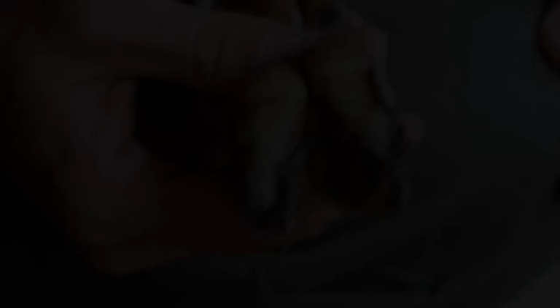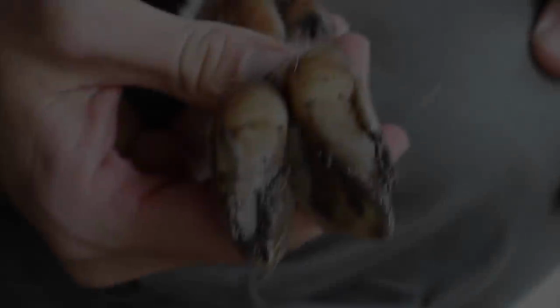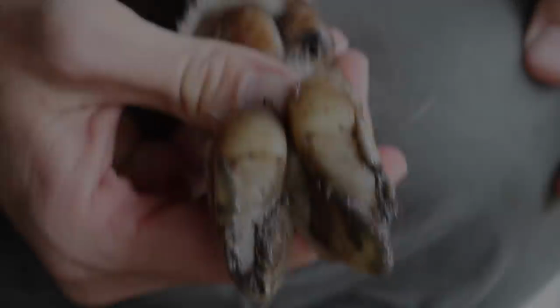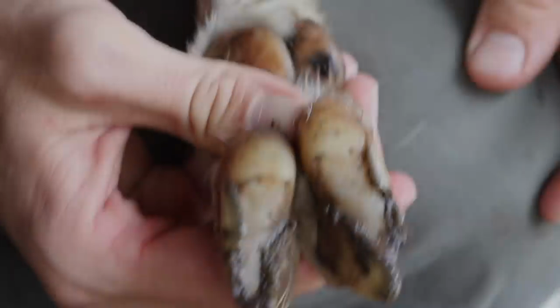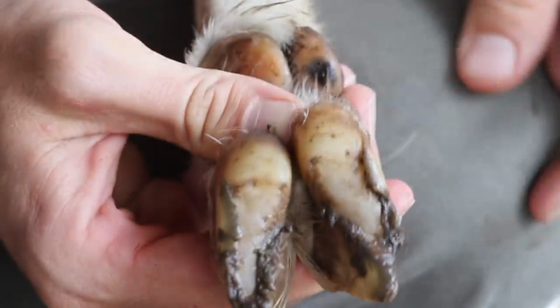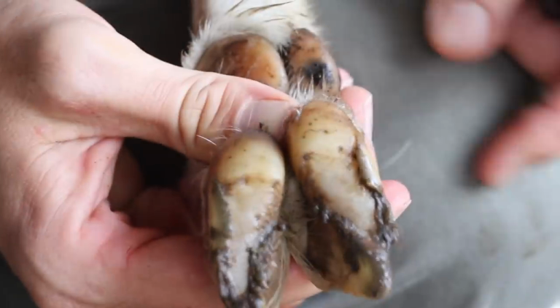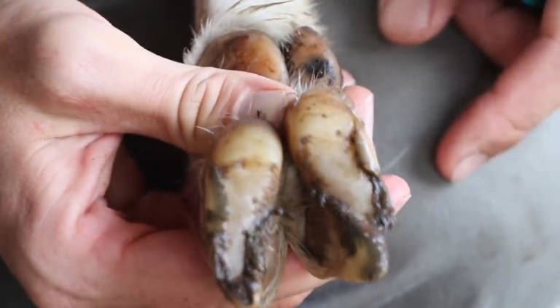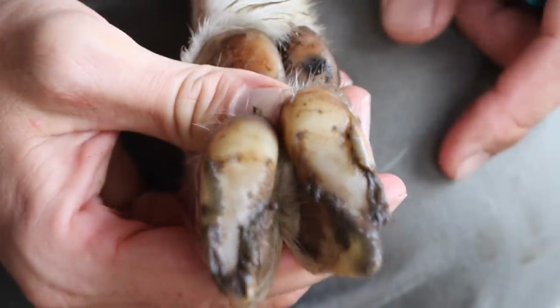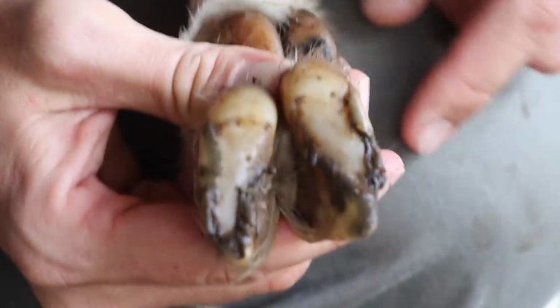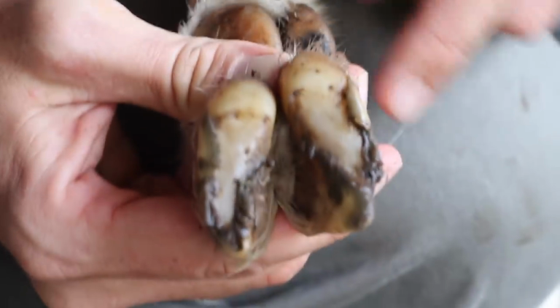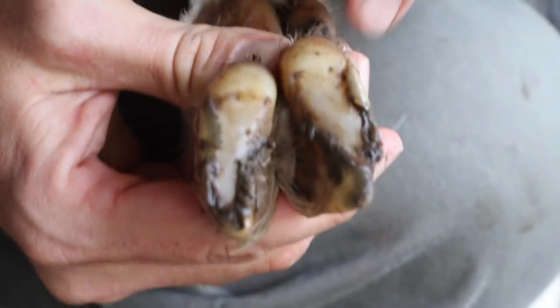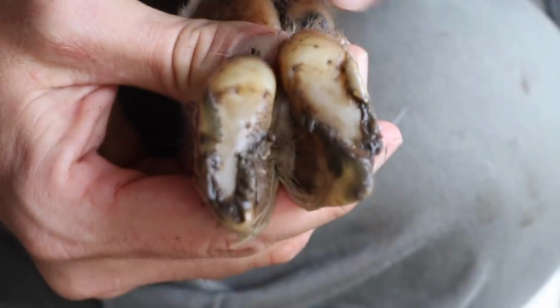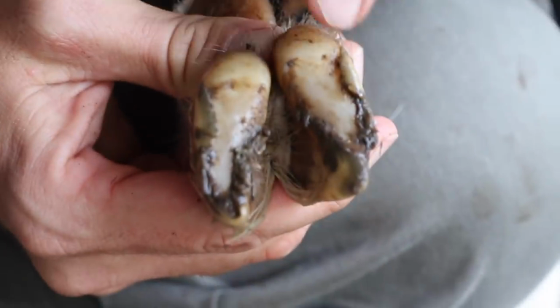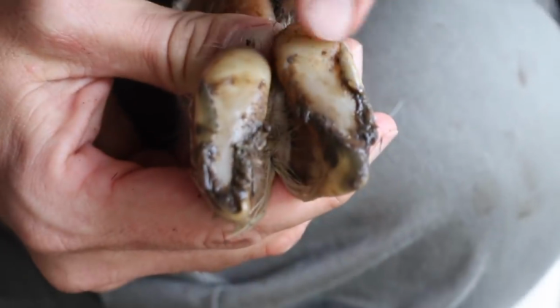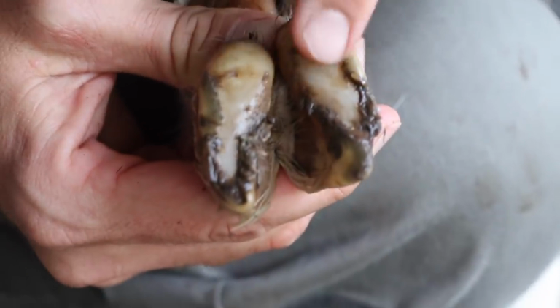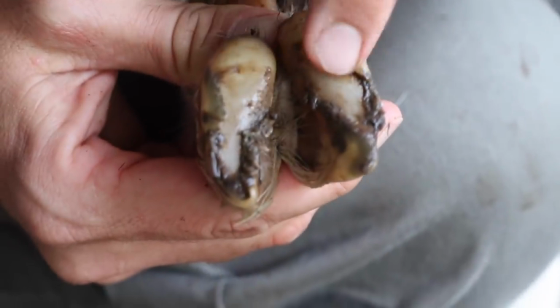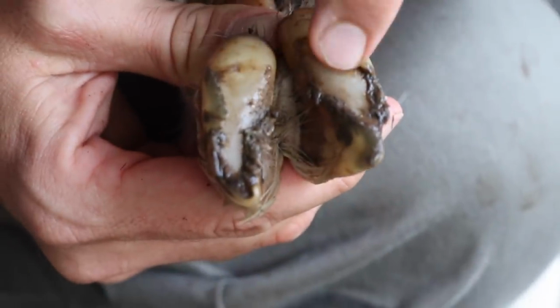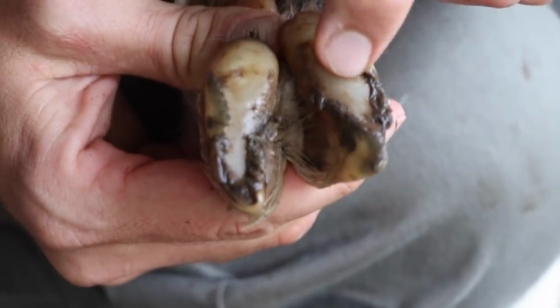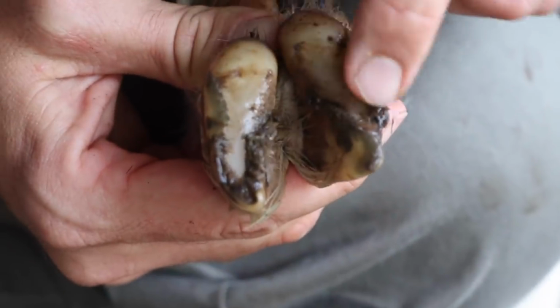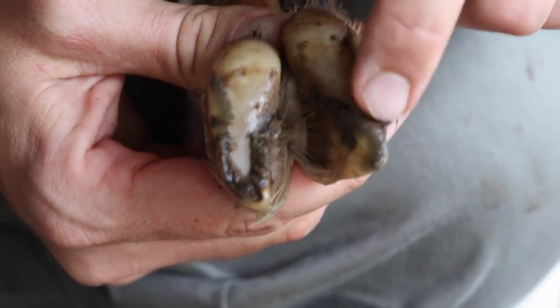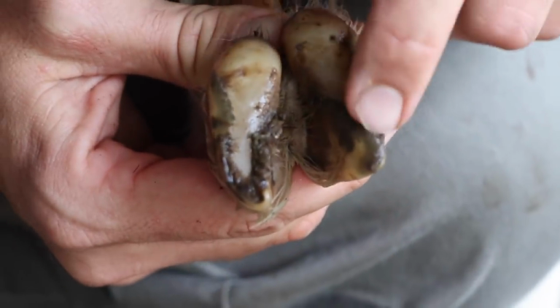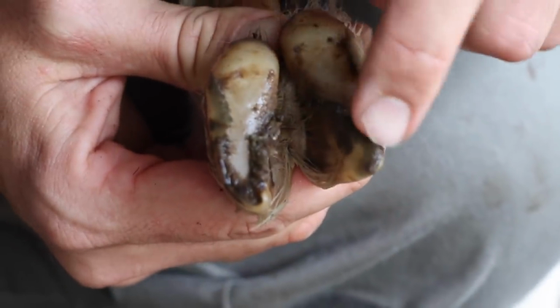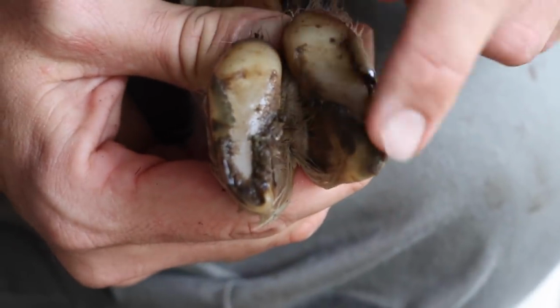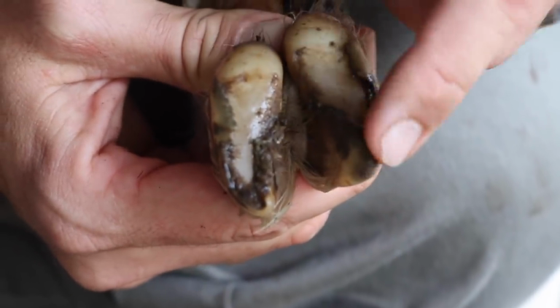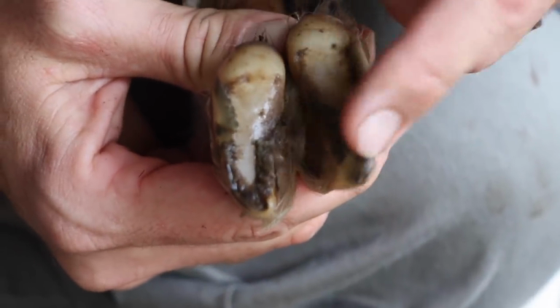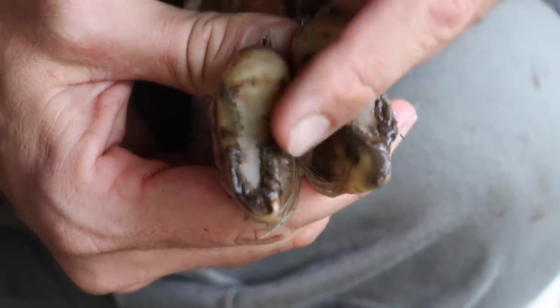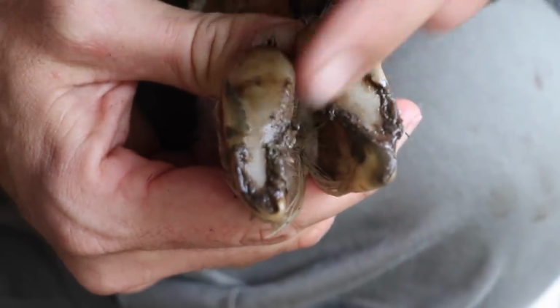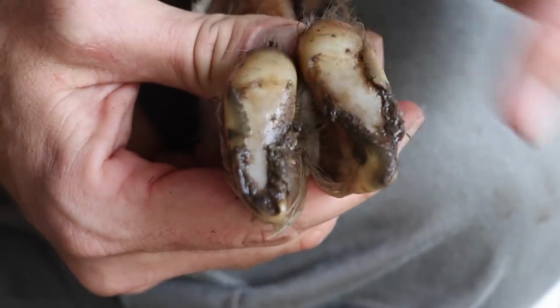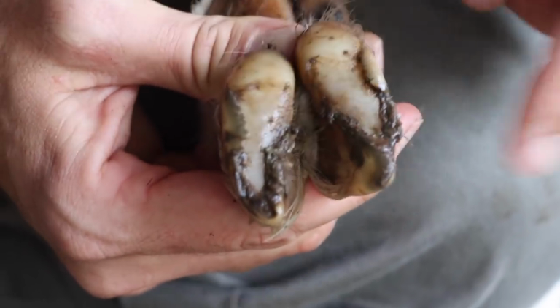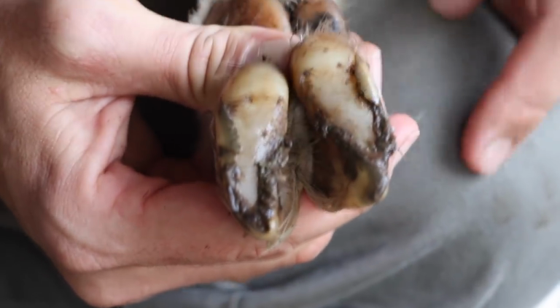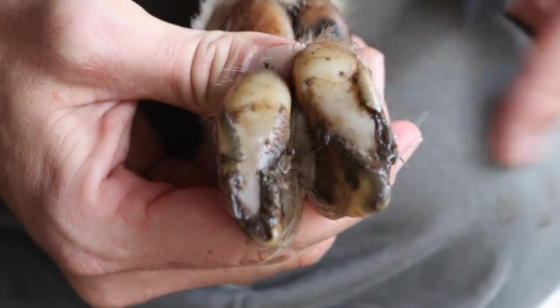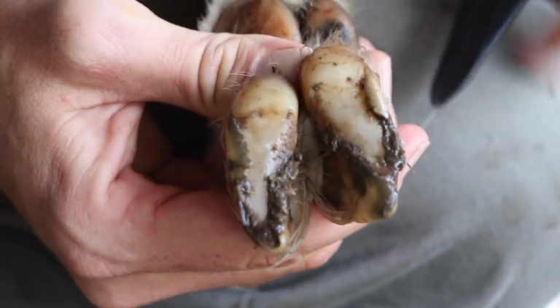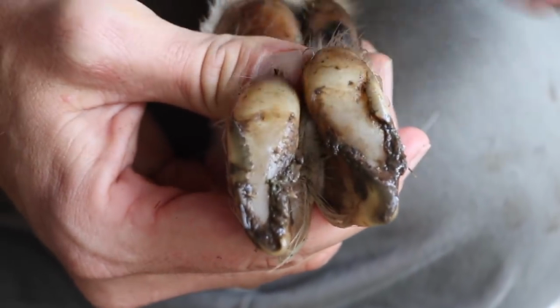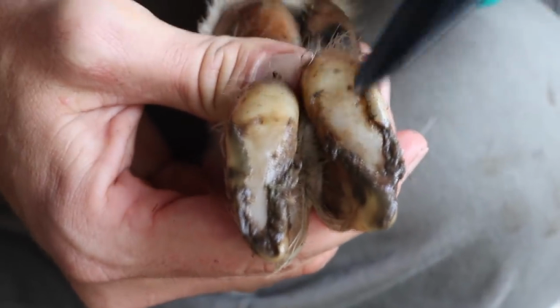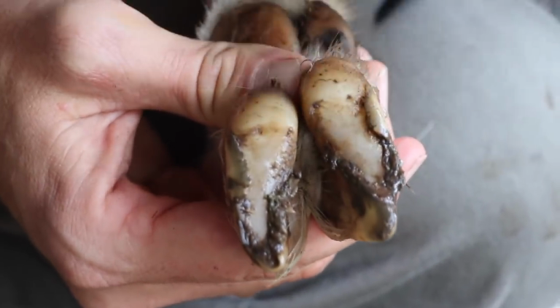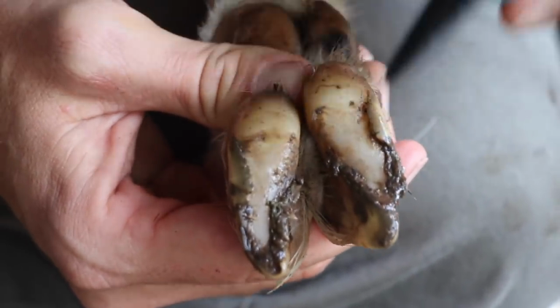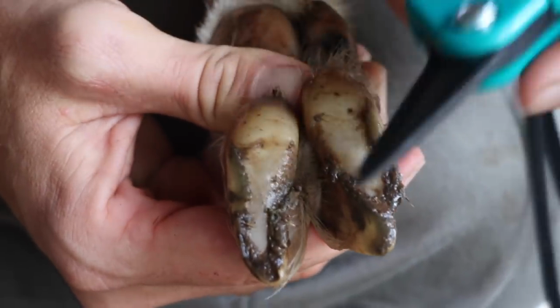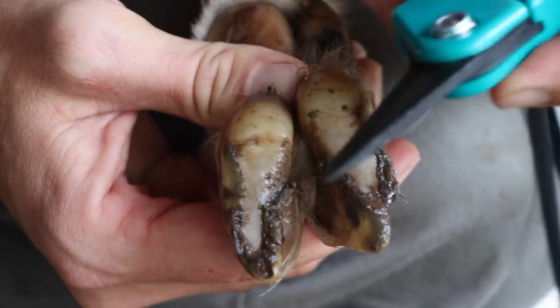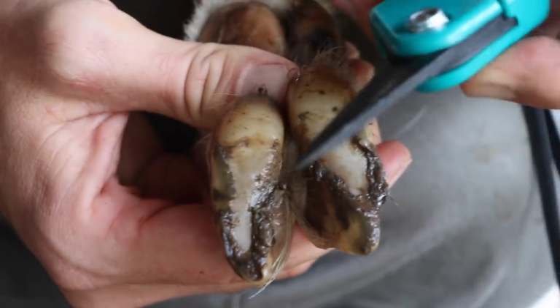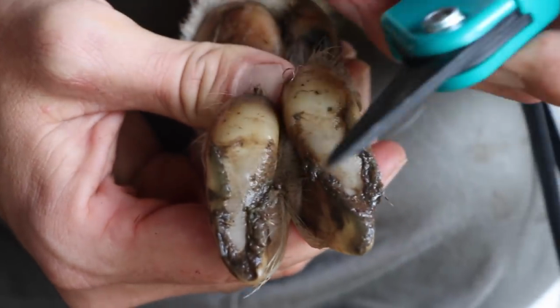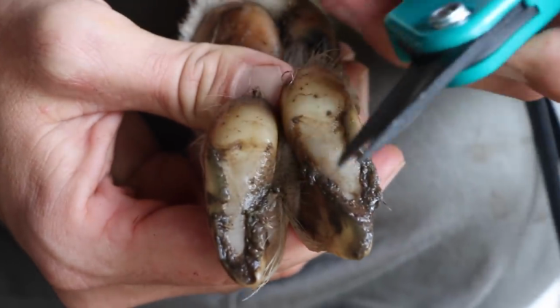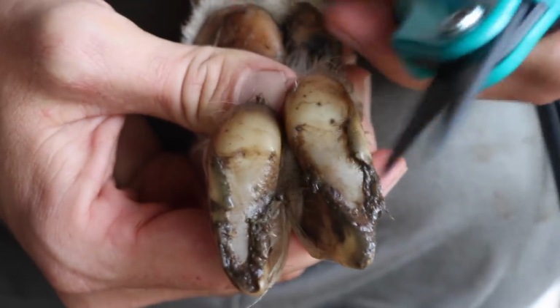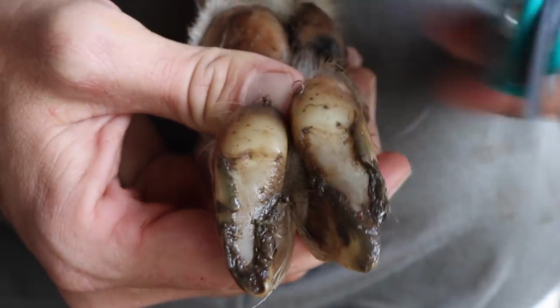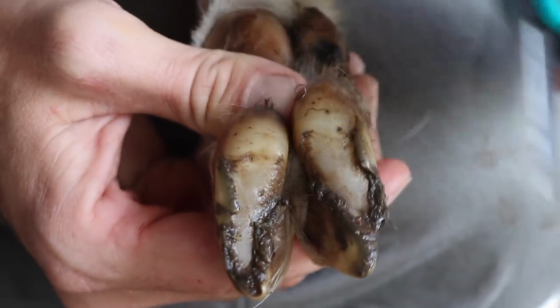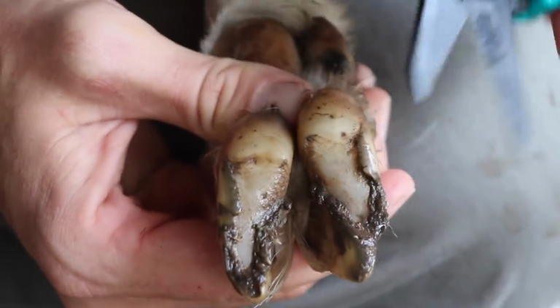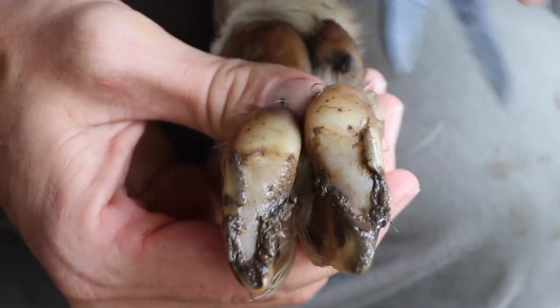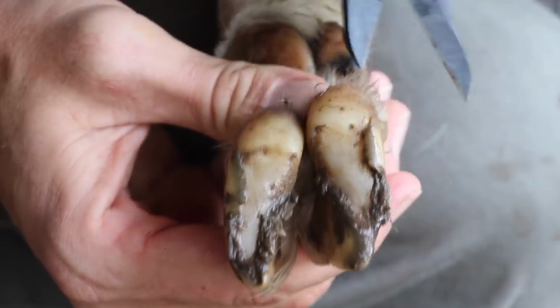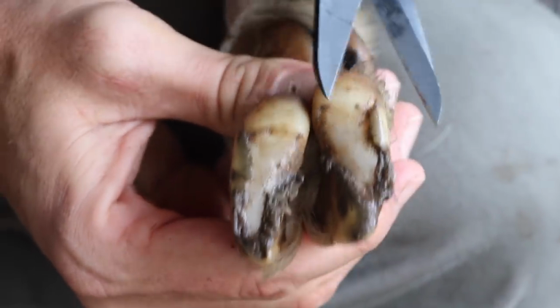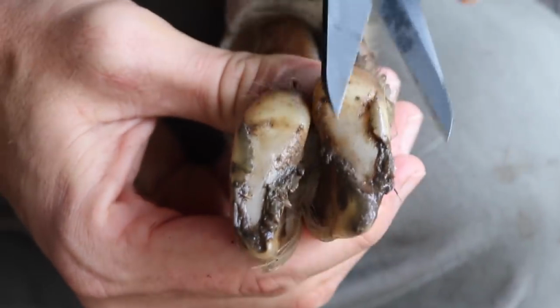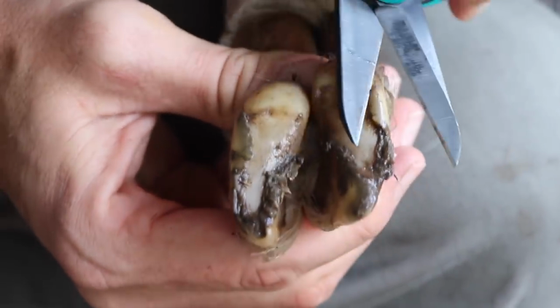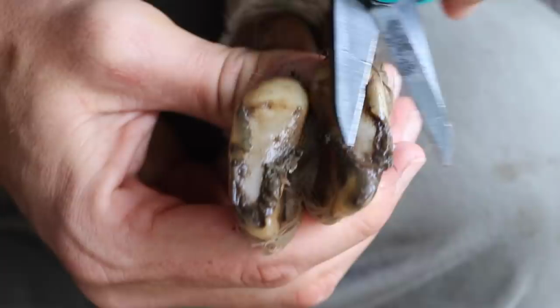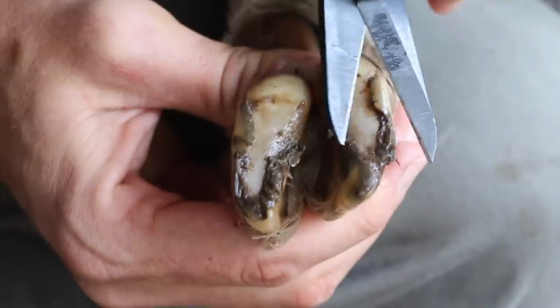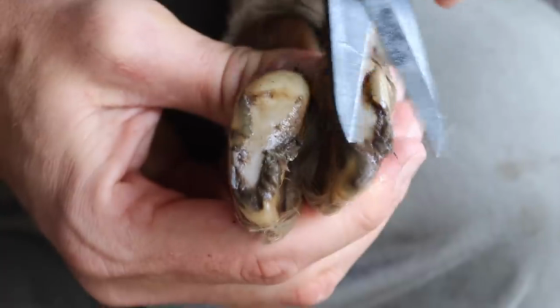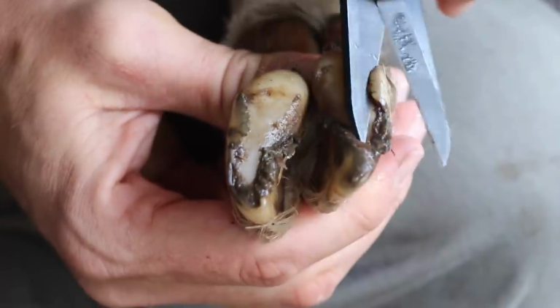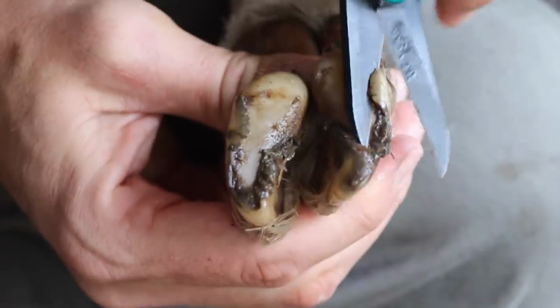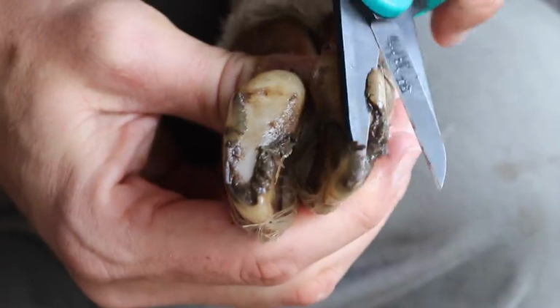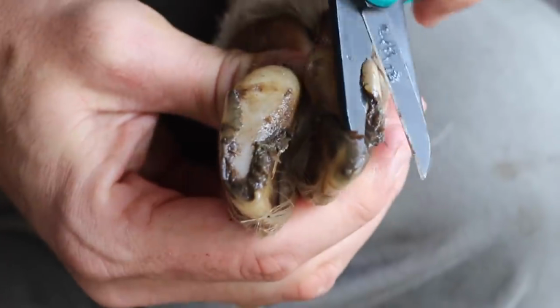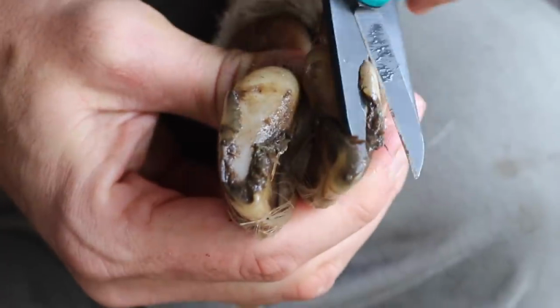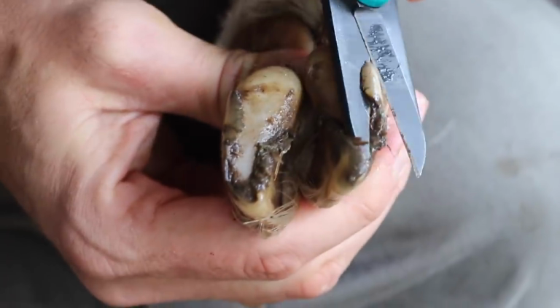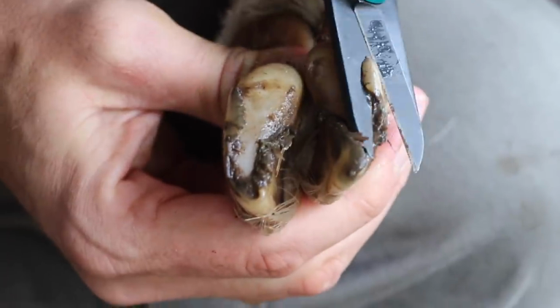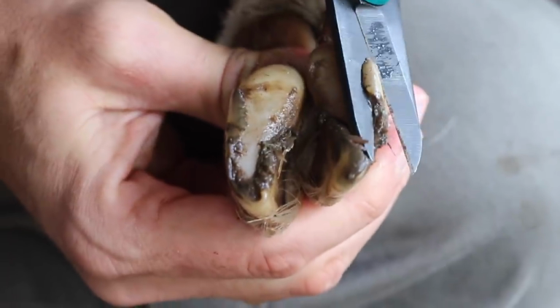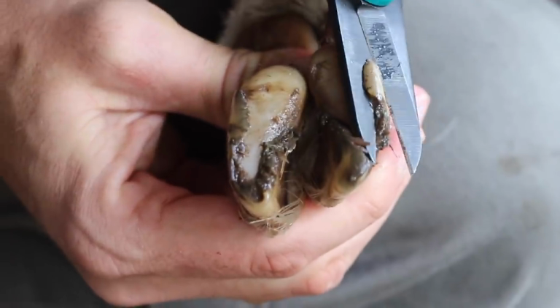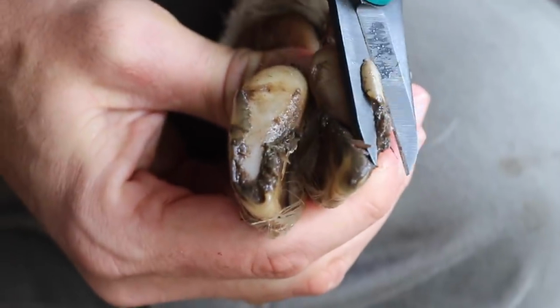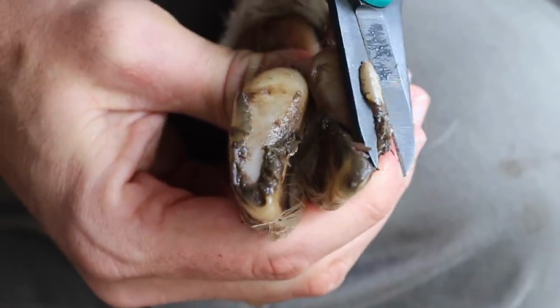Sometimes what they need trimmed is this excess sticking off here. So I'm just going to take my clippers and just follow that line.